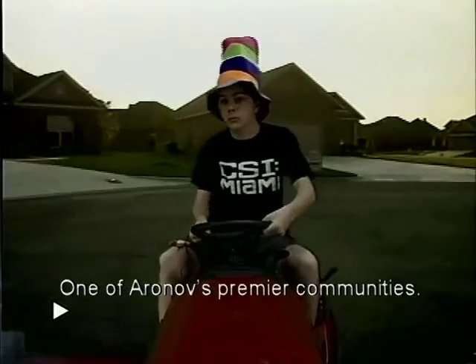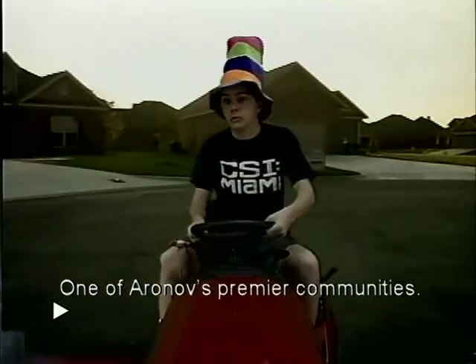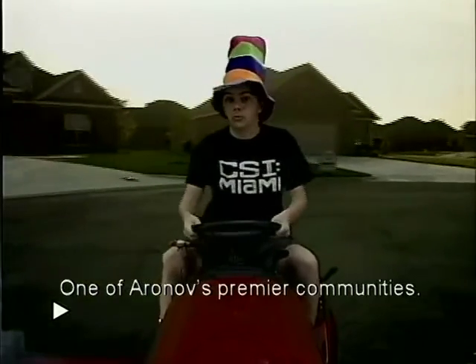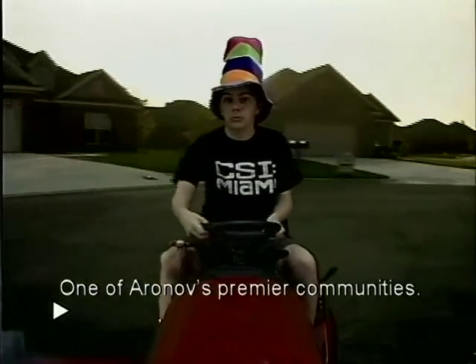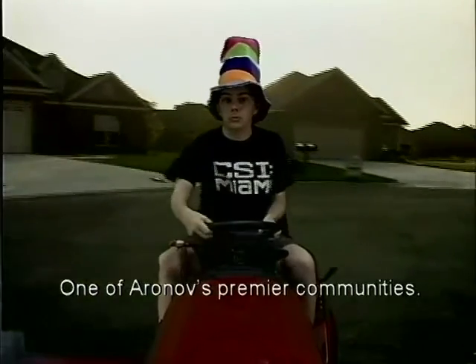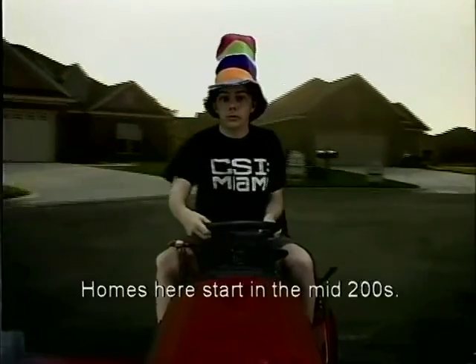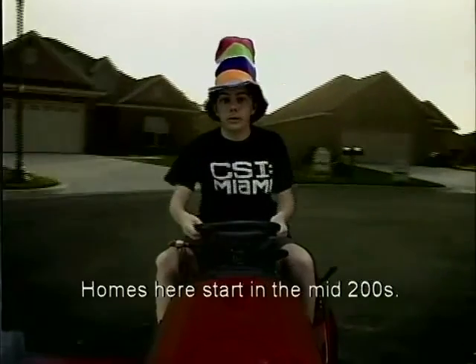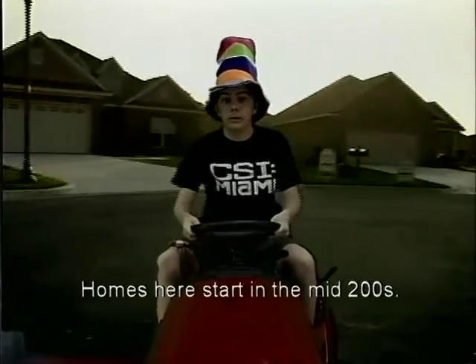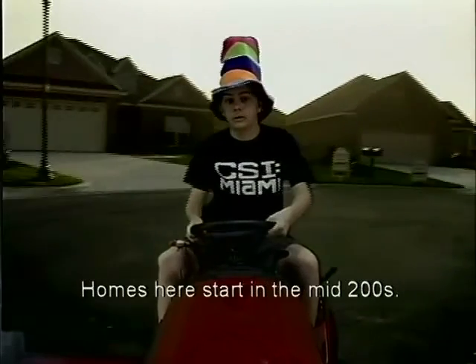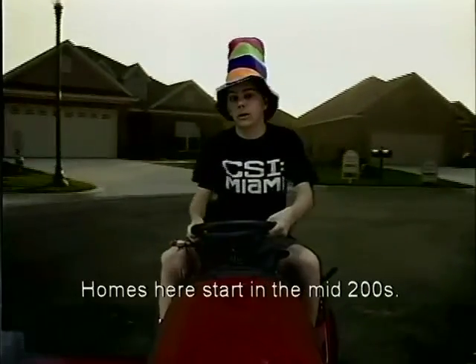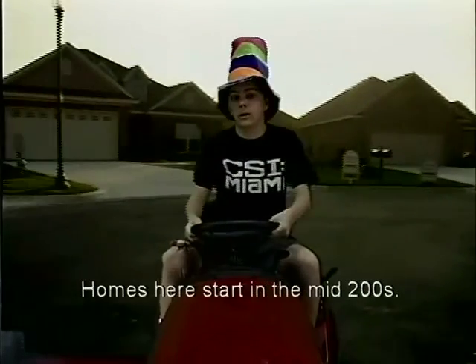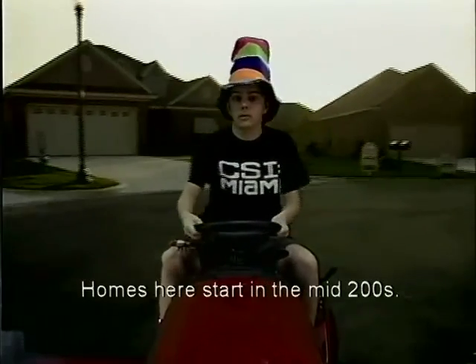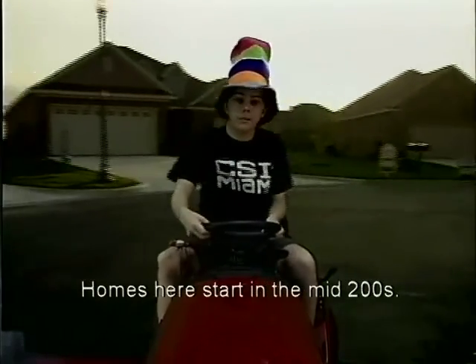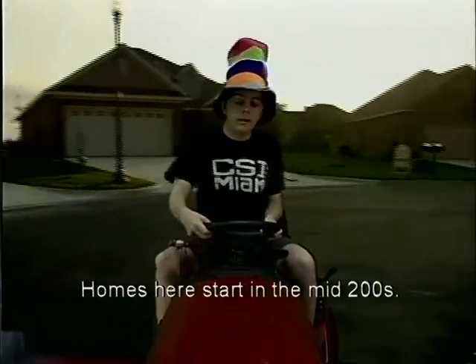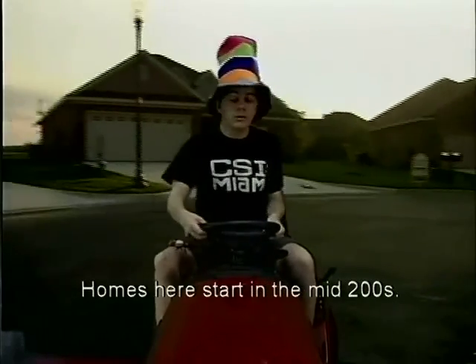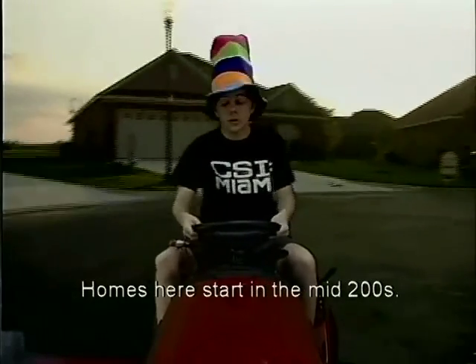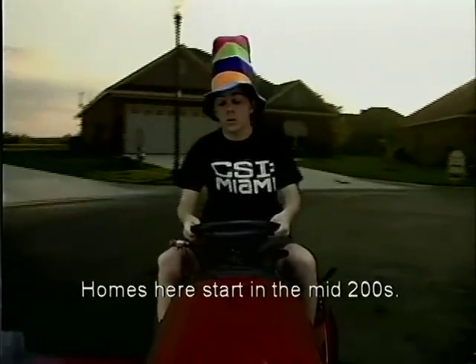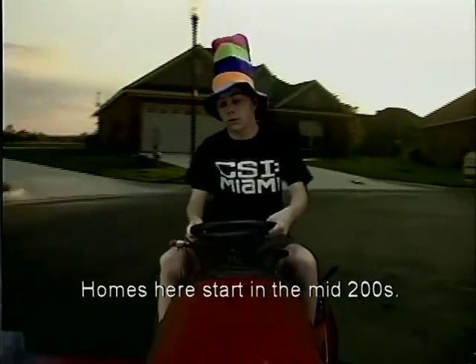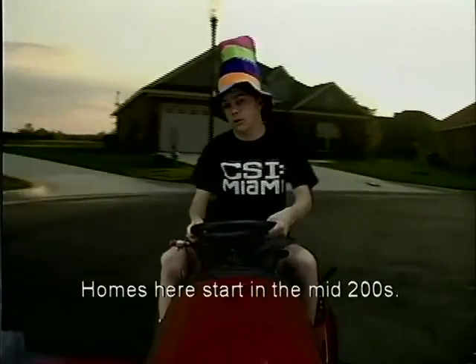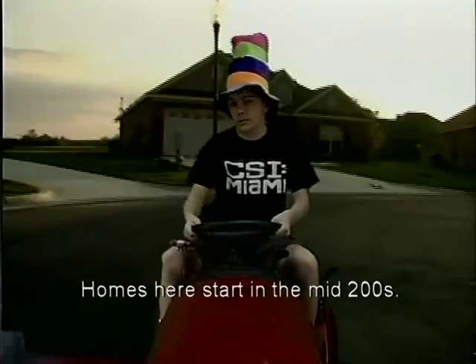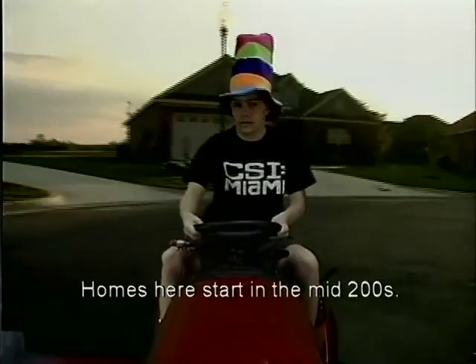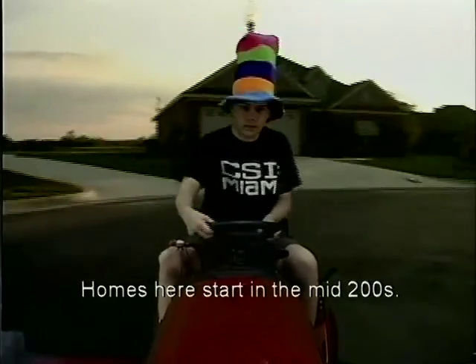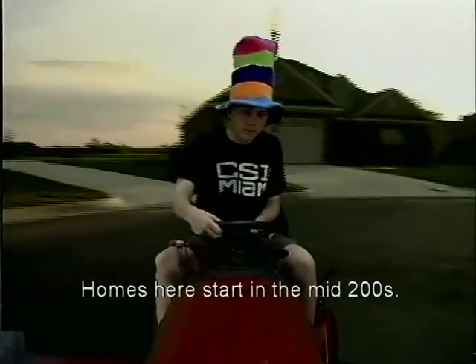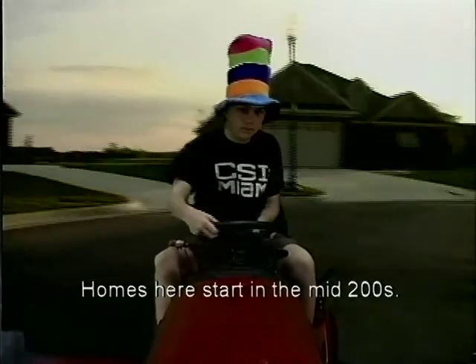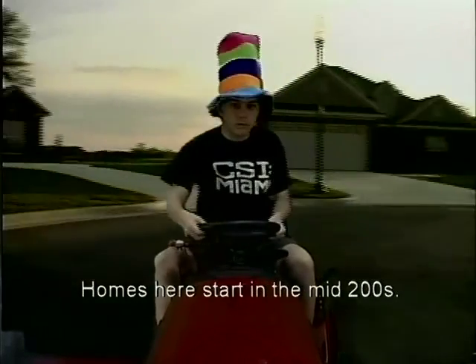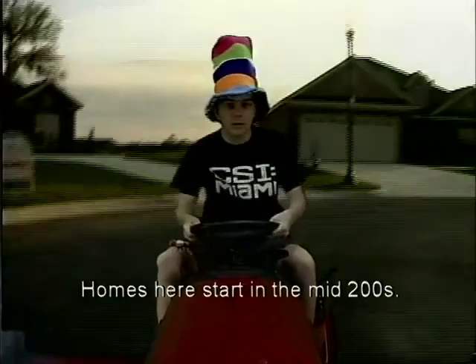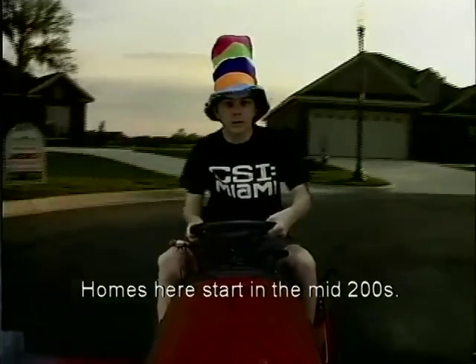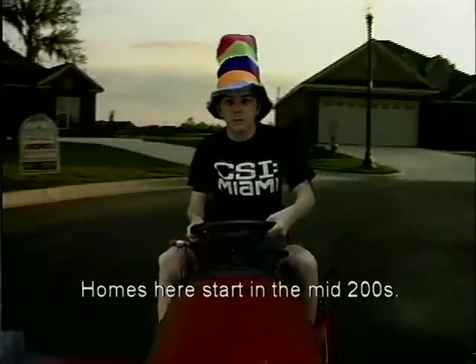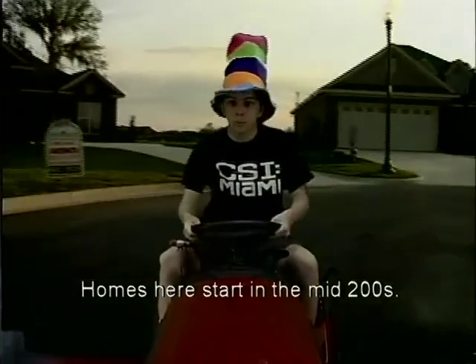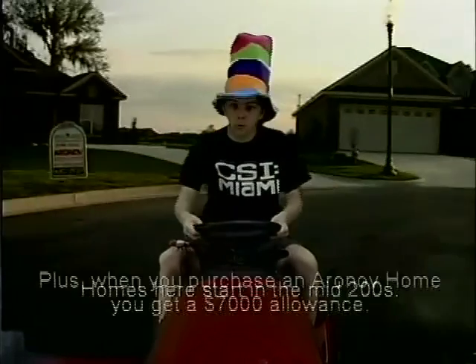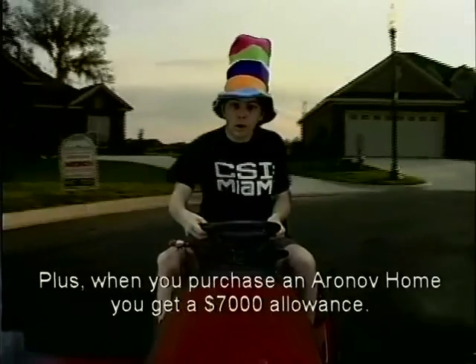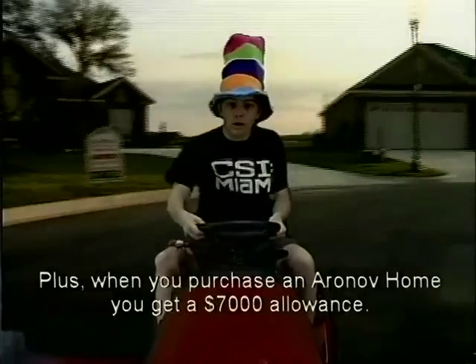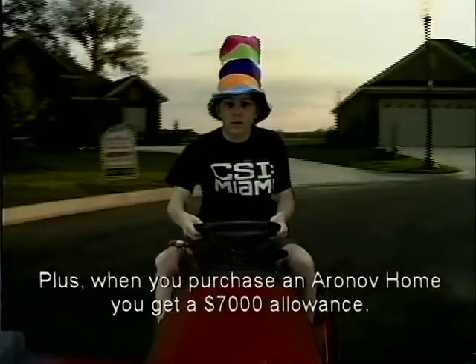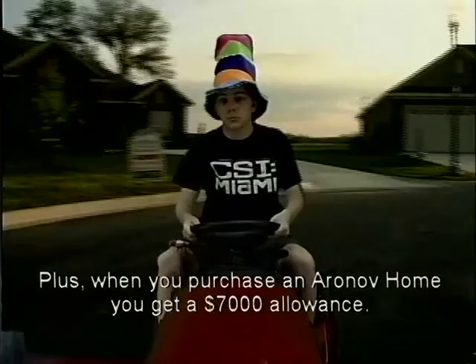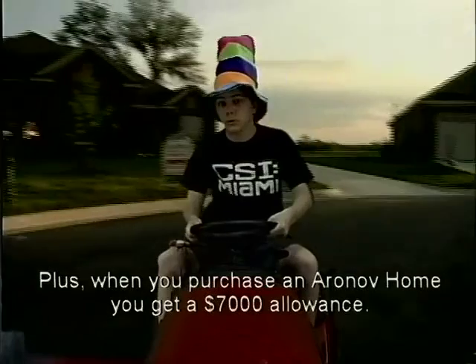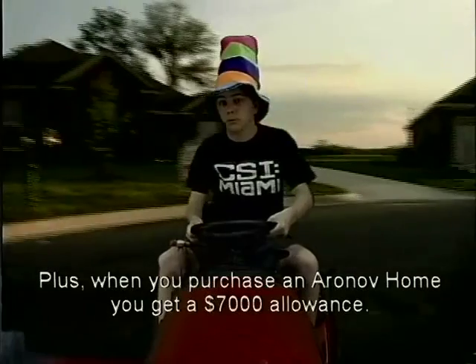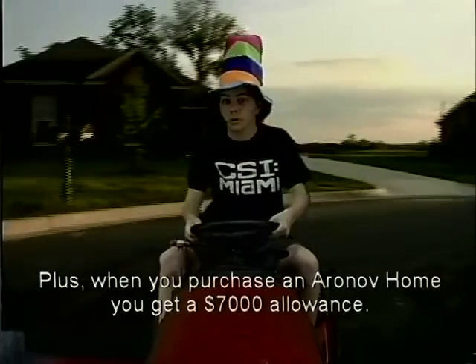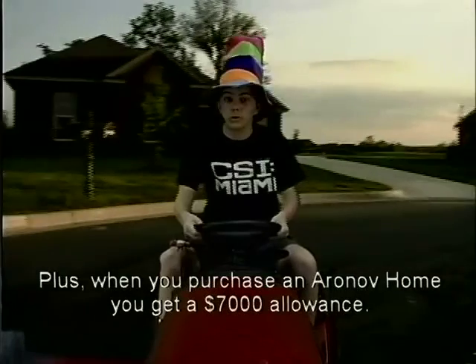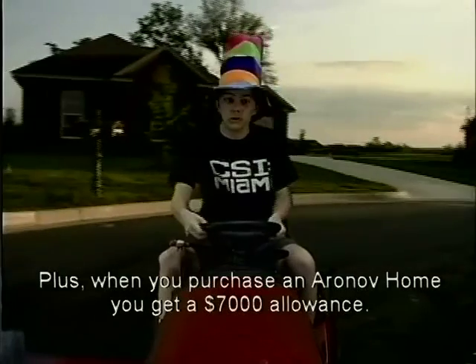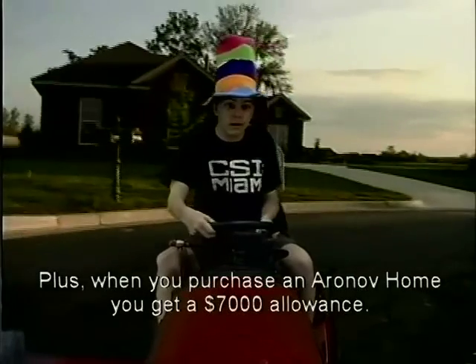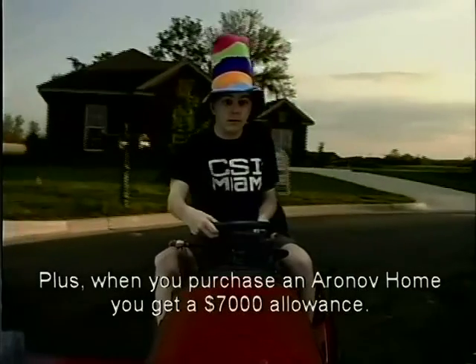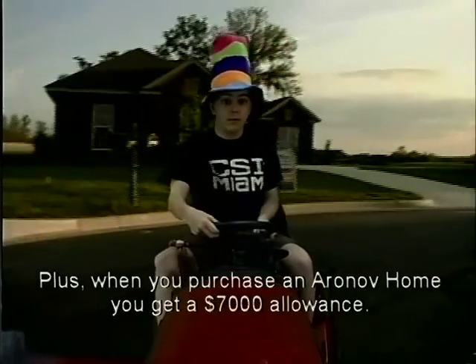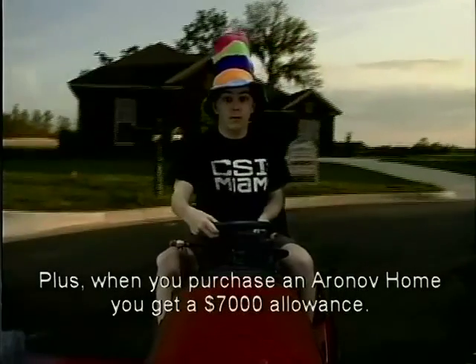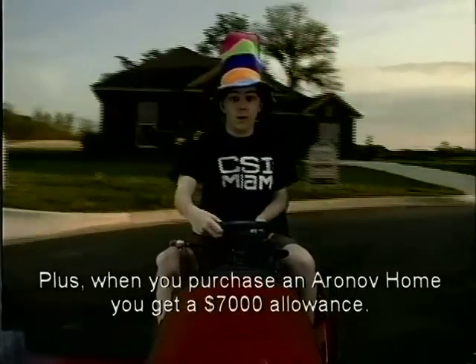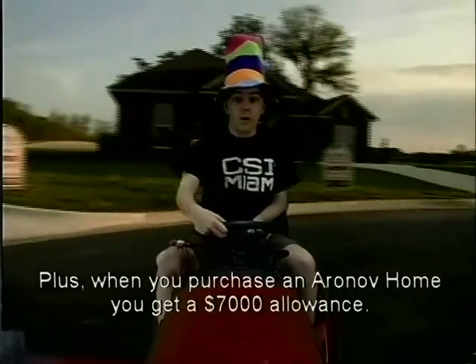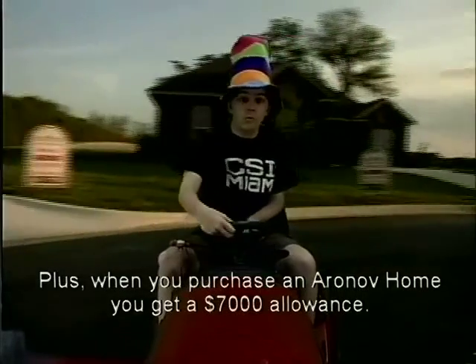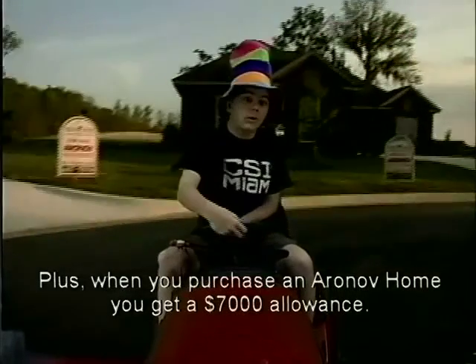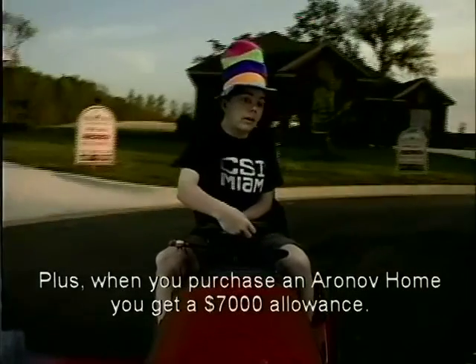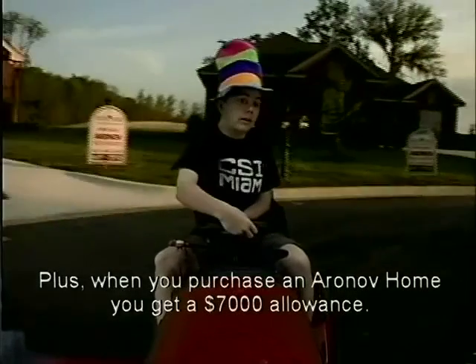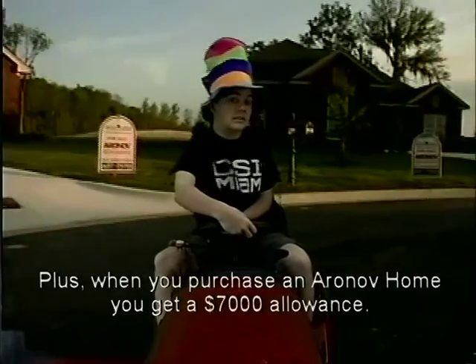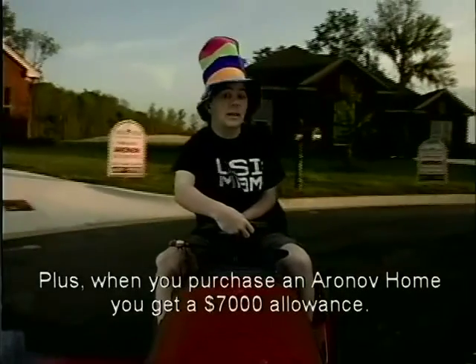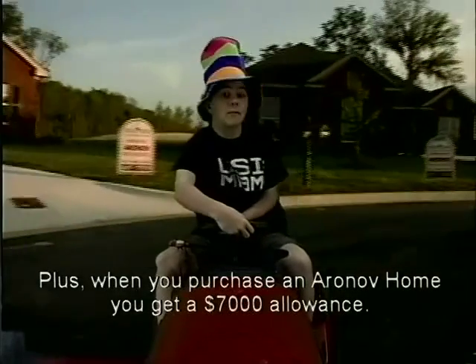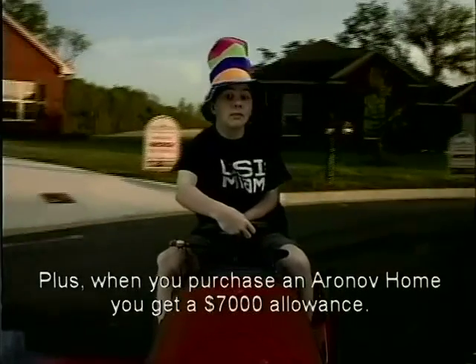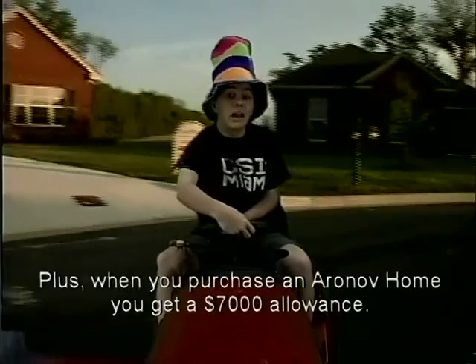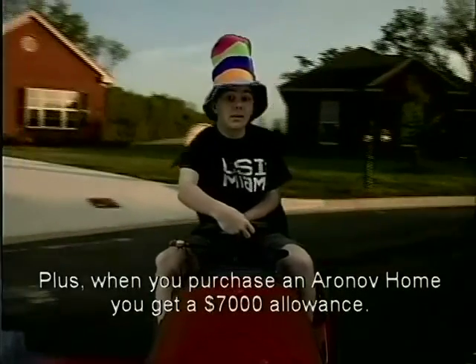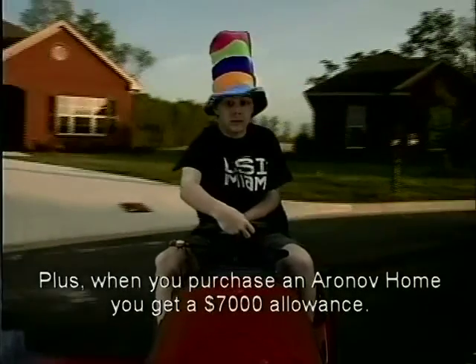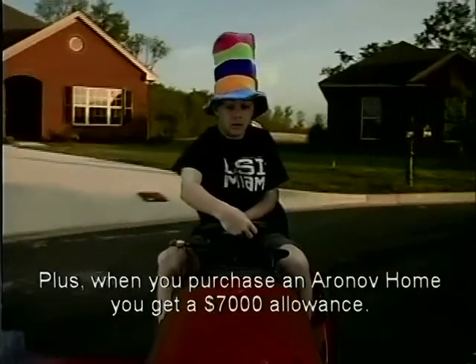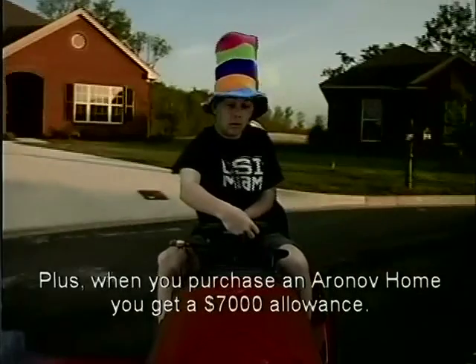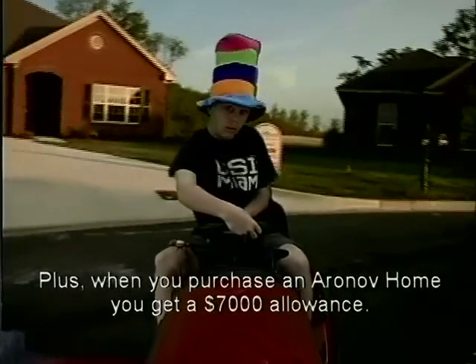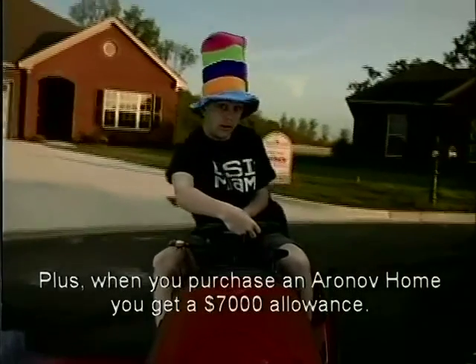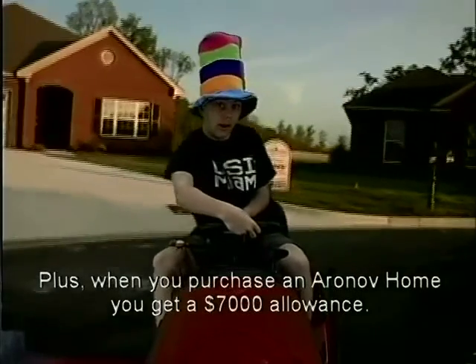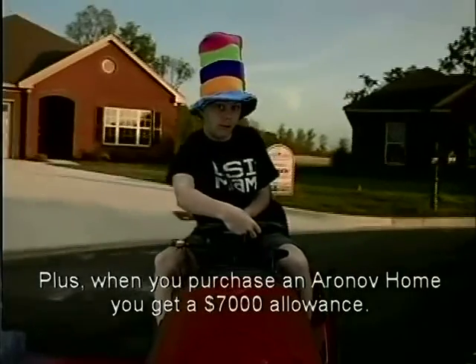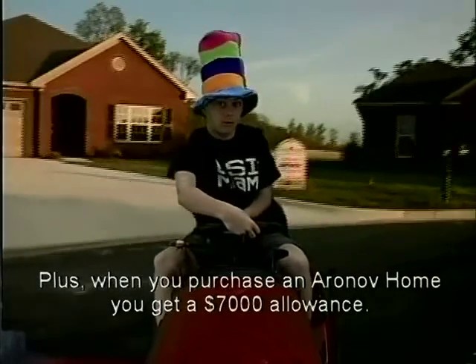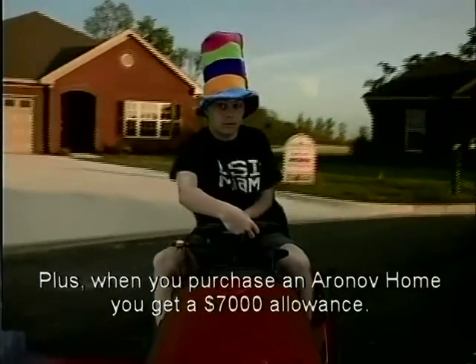Homes here are starting in the mid-$200s, and when you purchase an Aerovolve home you get a $7,000 allowance.